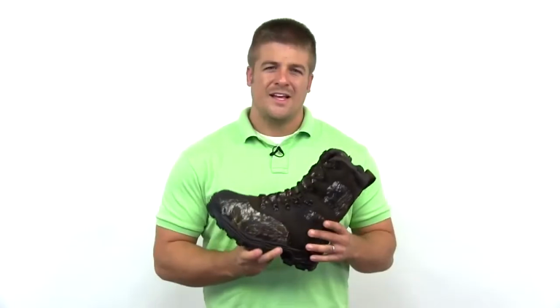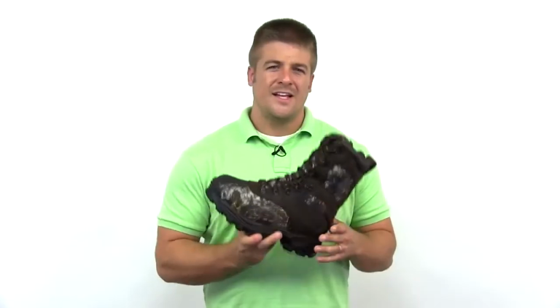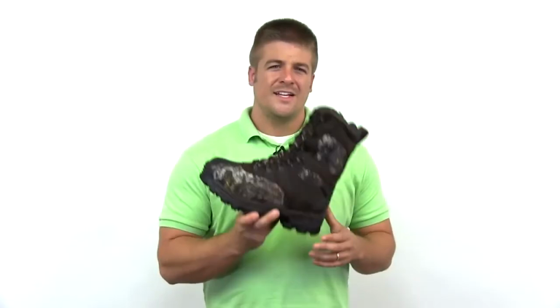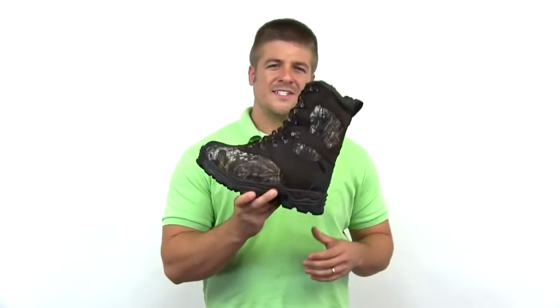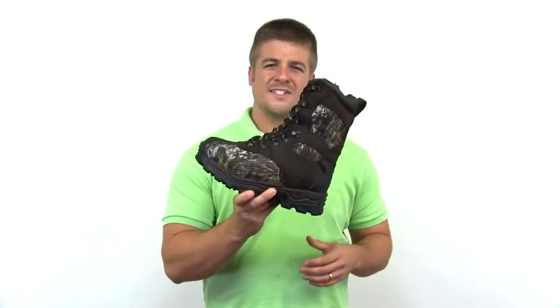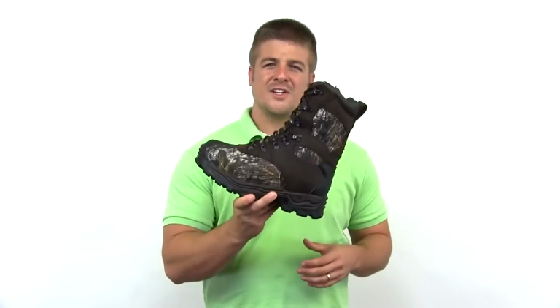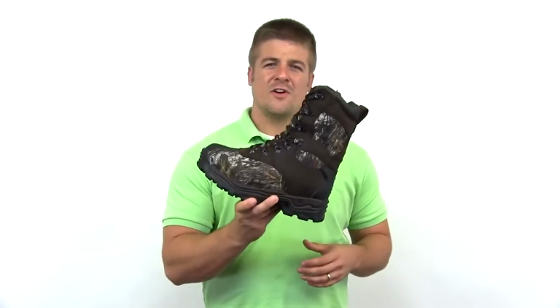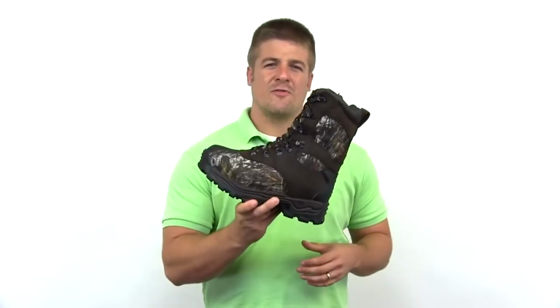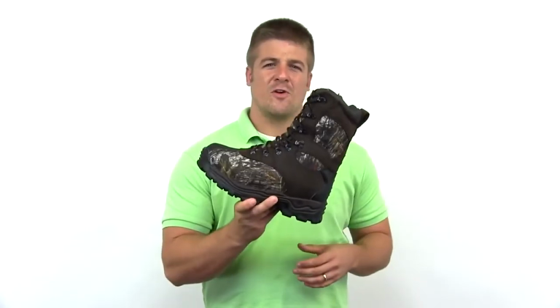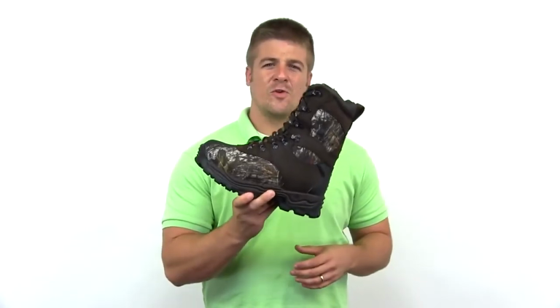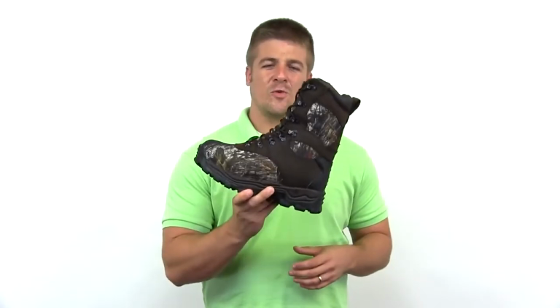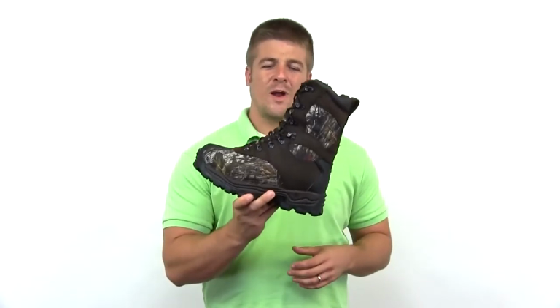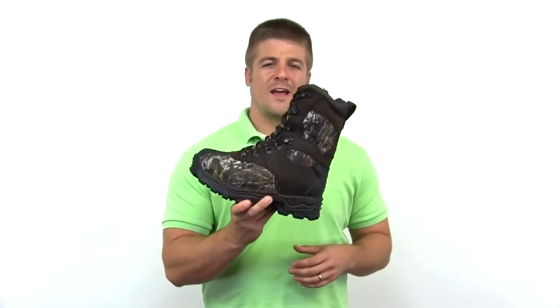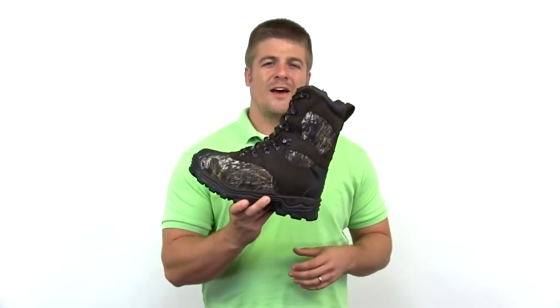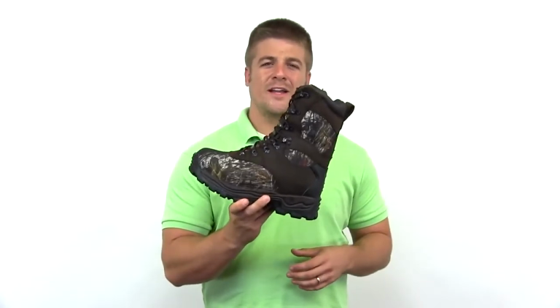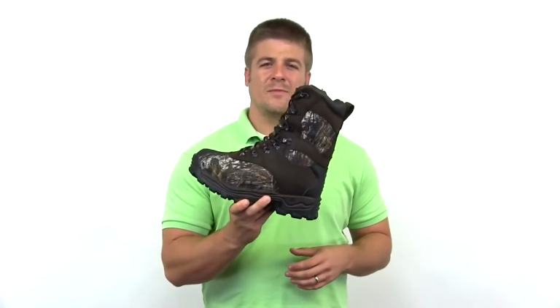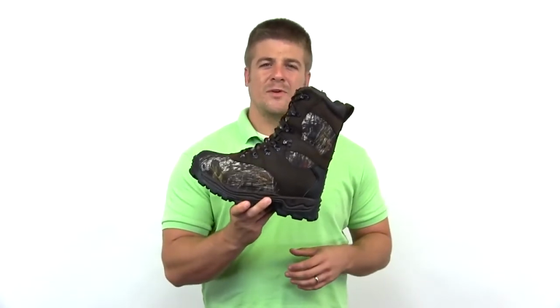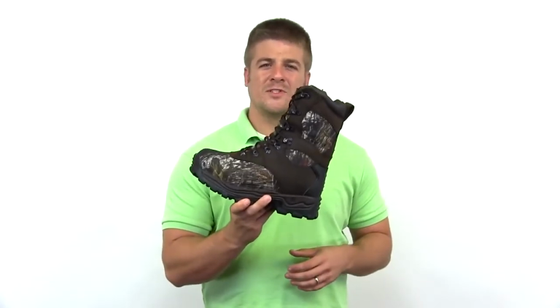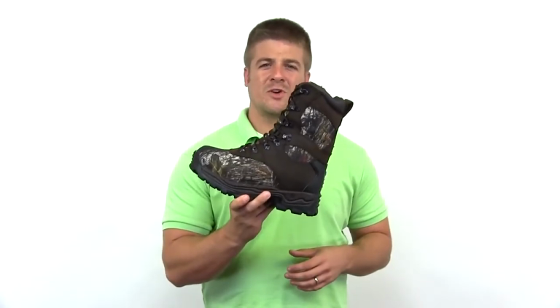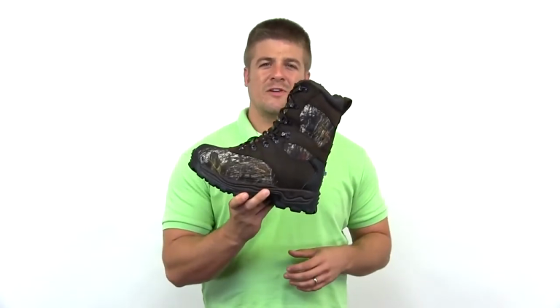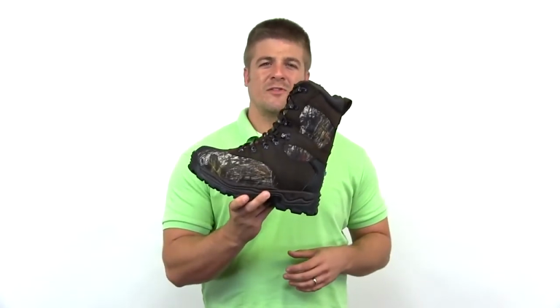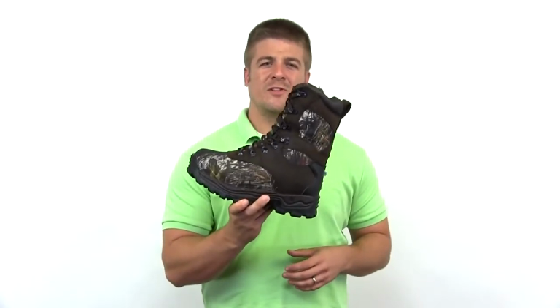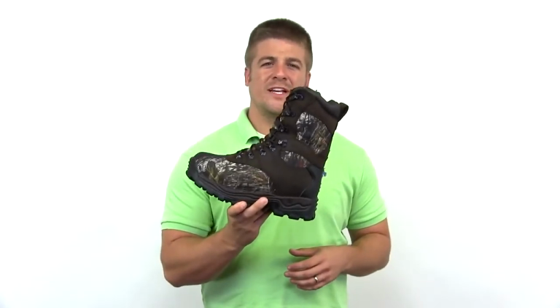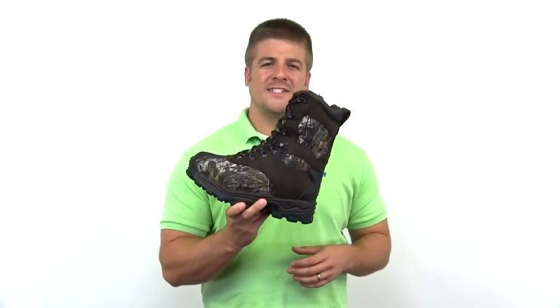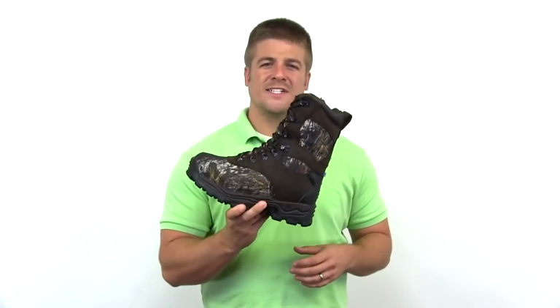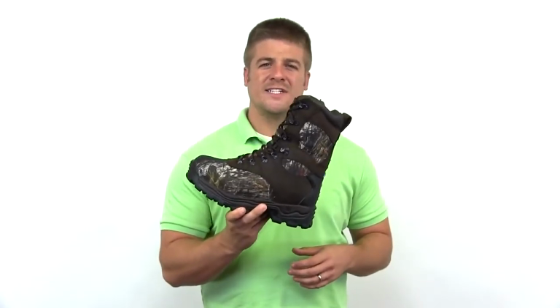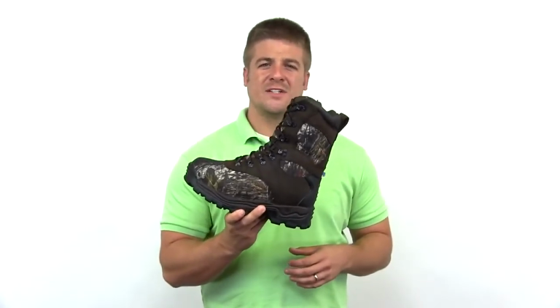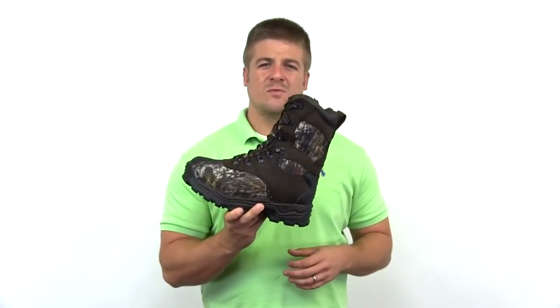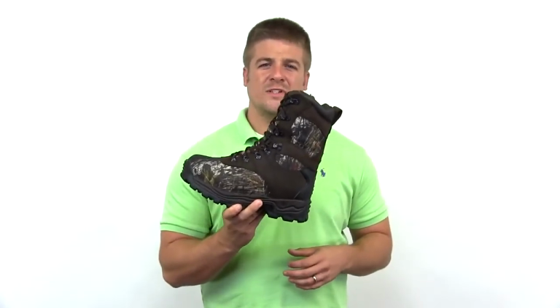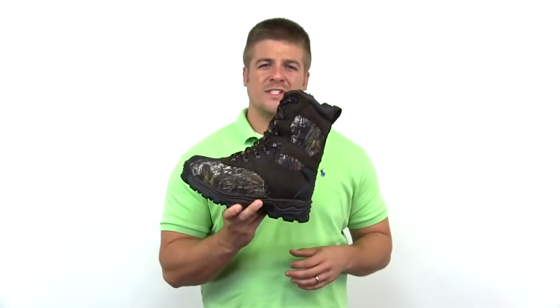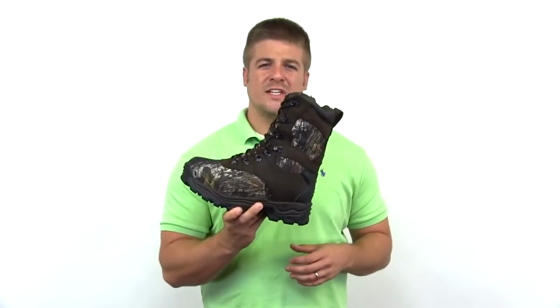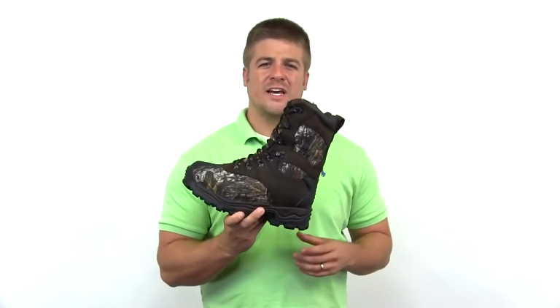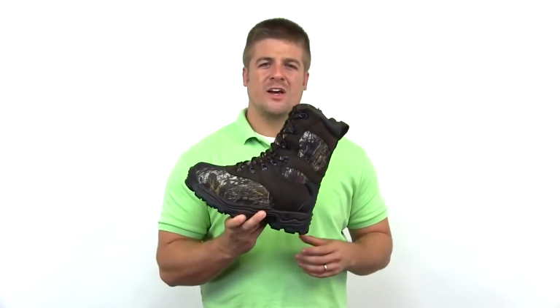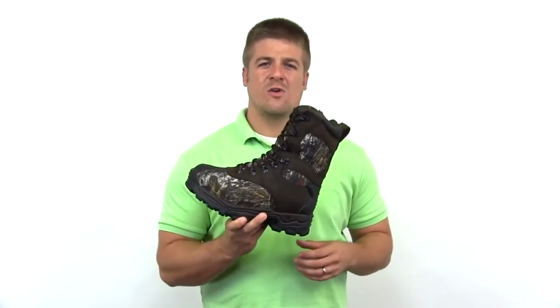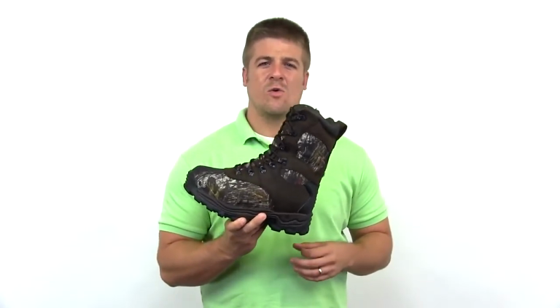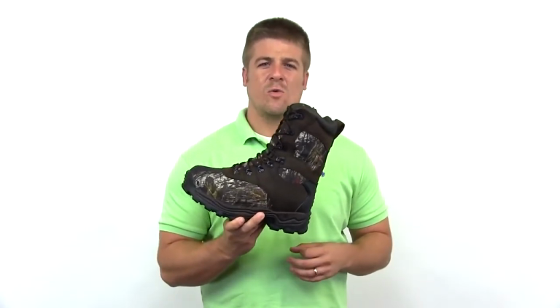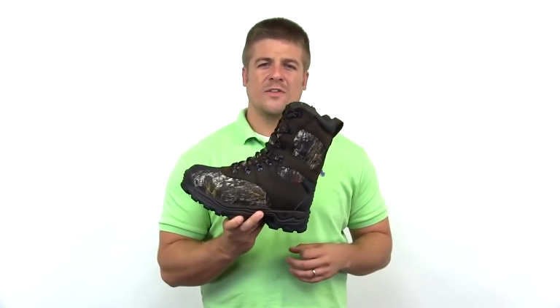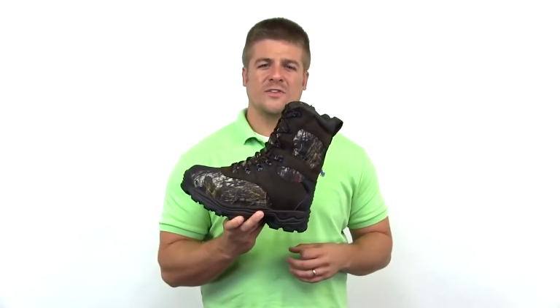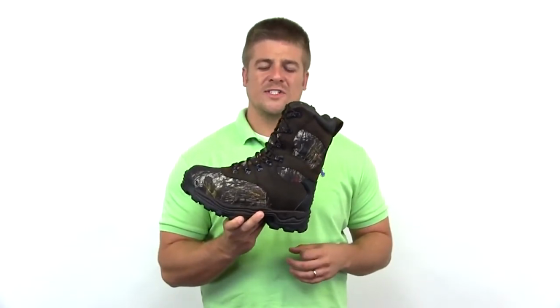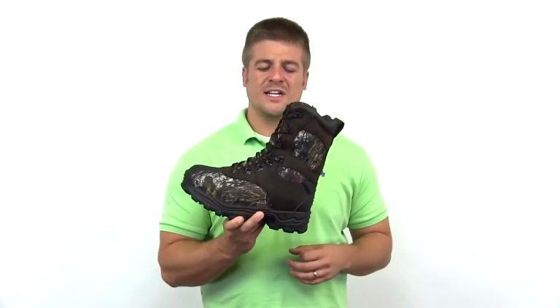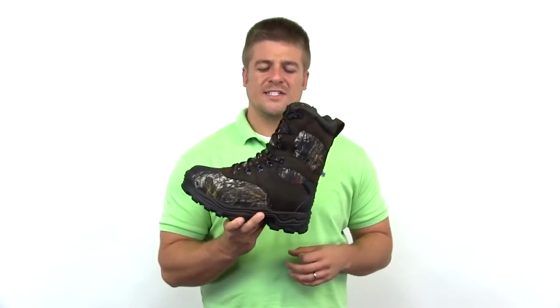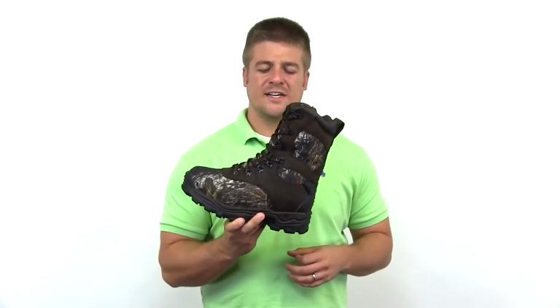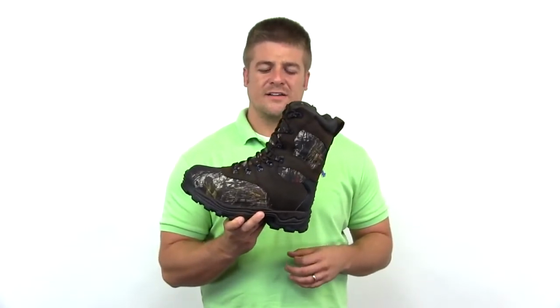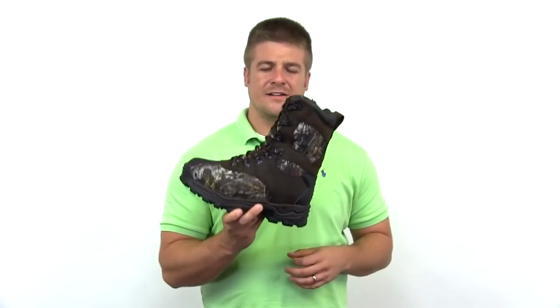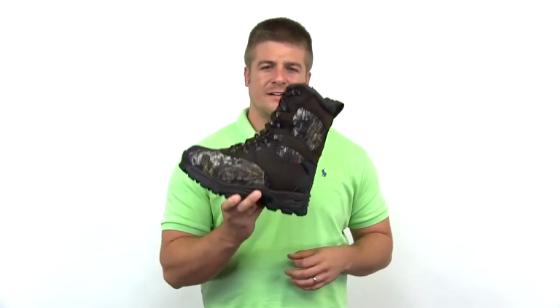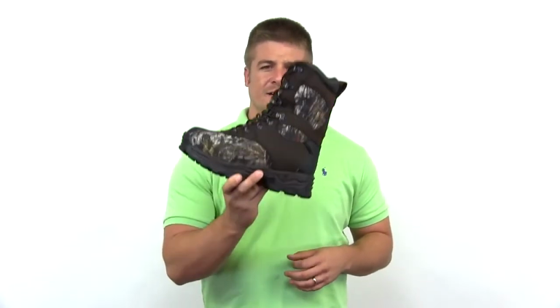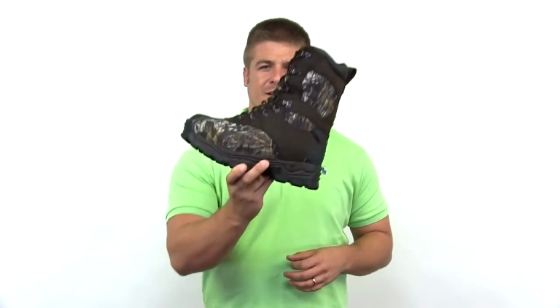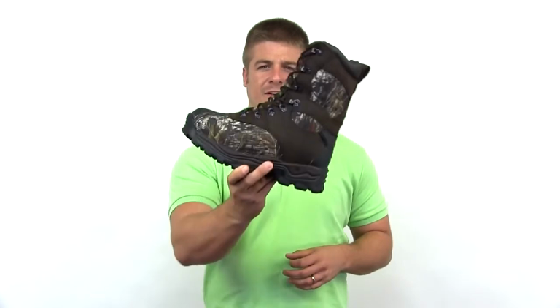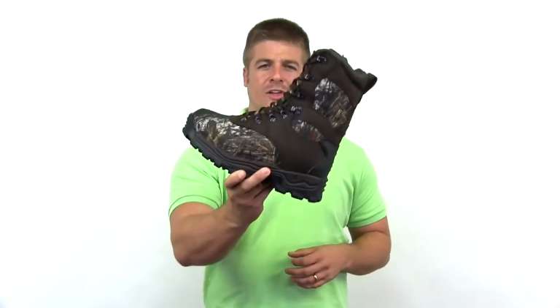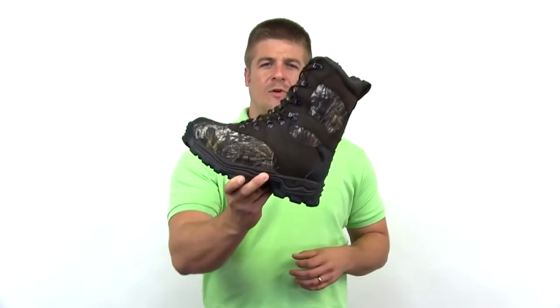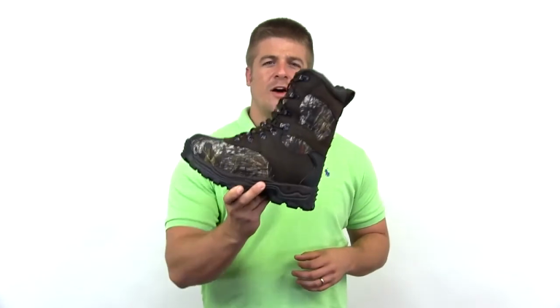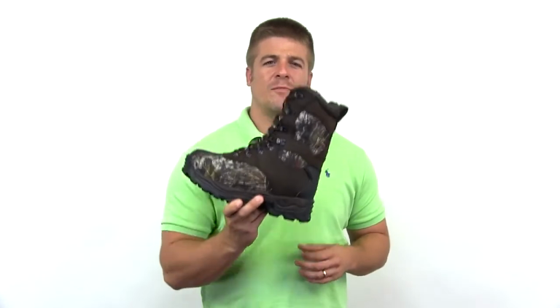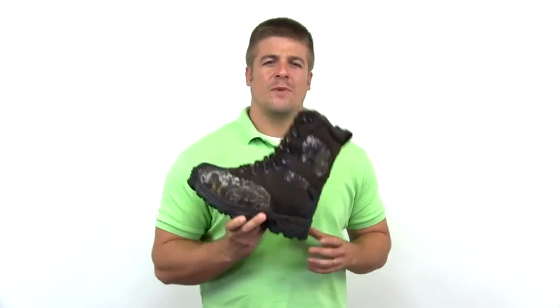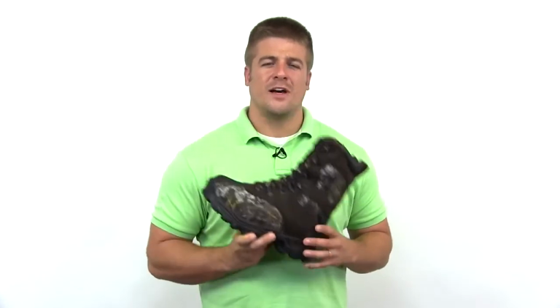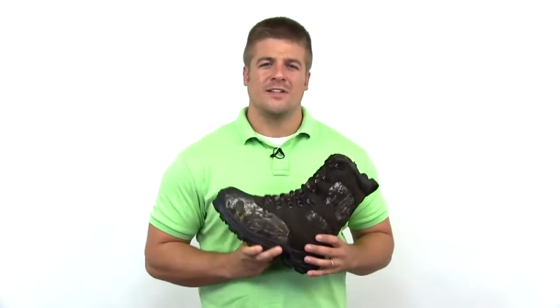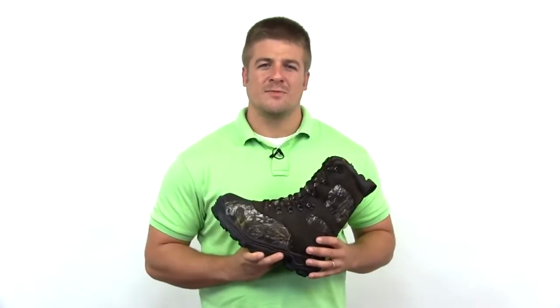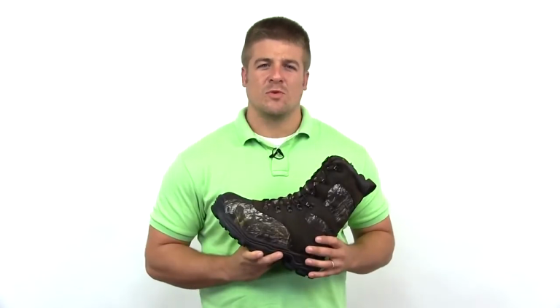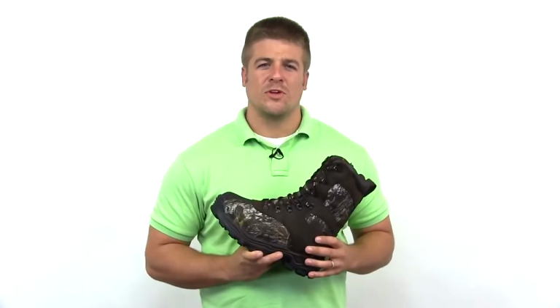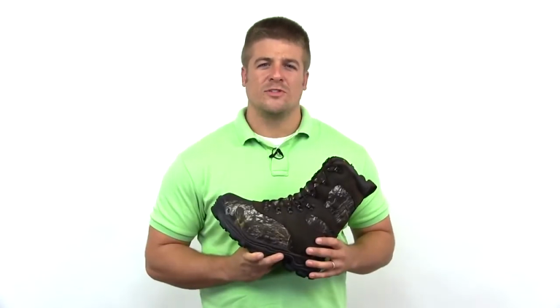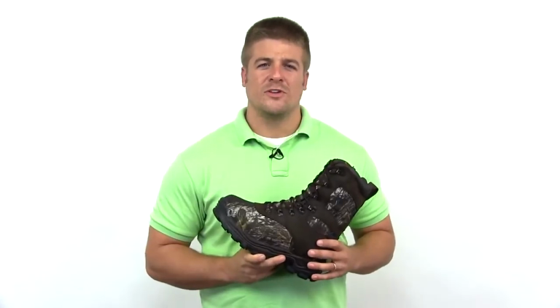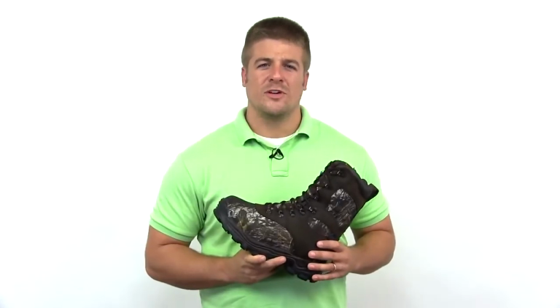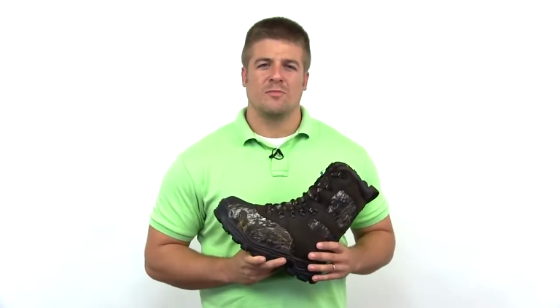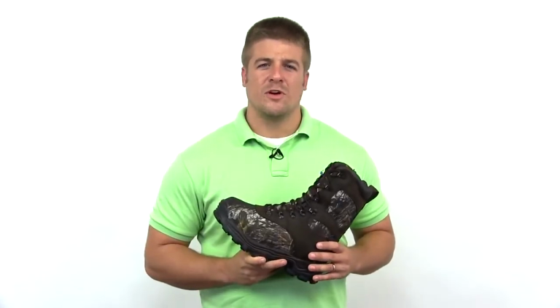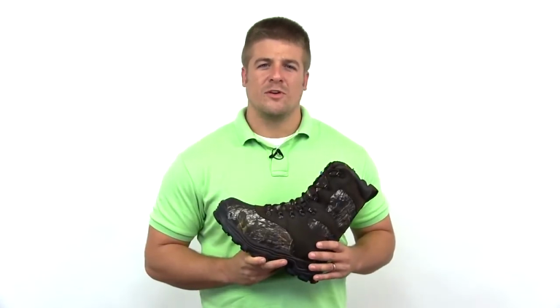This is an overall great hunting boot. It's great for late season once the cold weather sets in. Go out and buy the Sport Utility Pro.